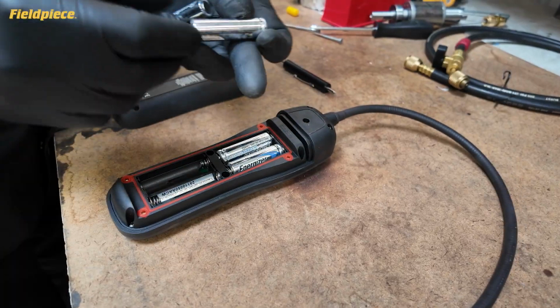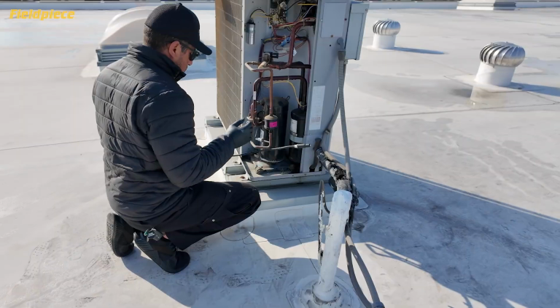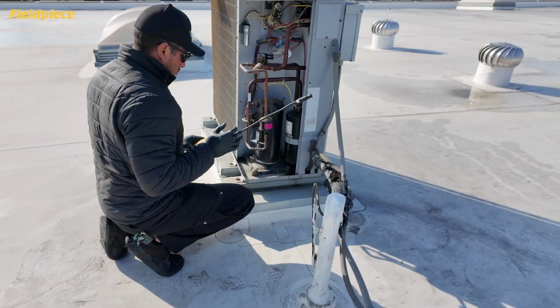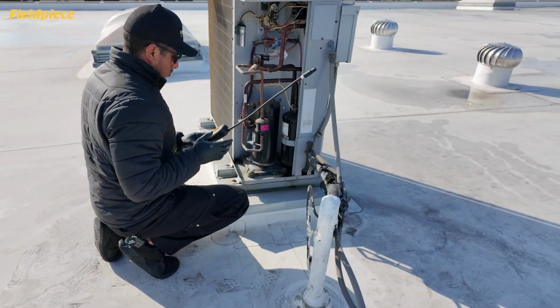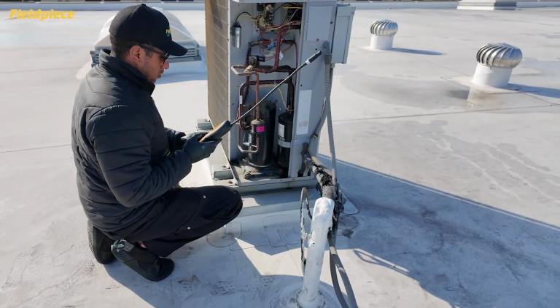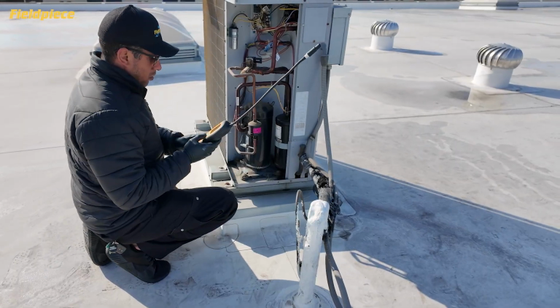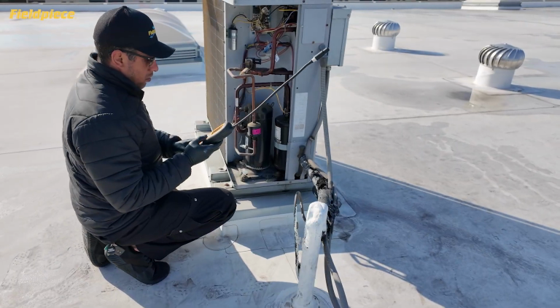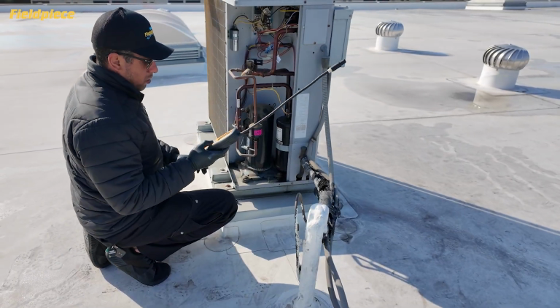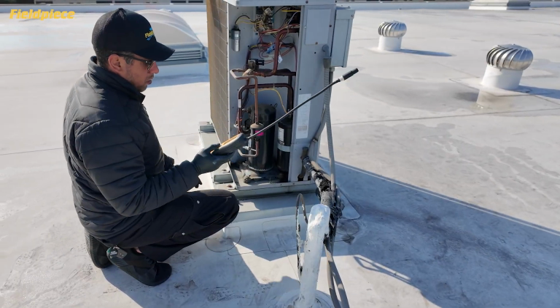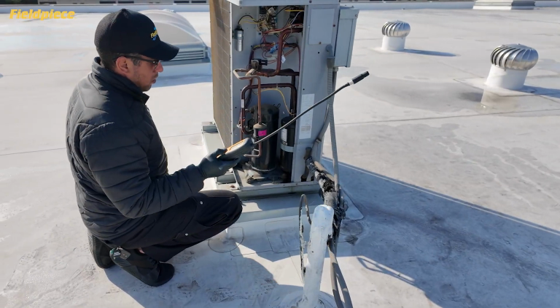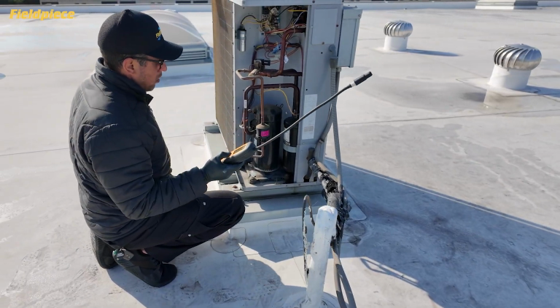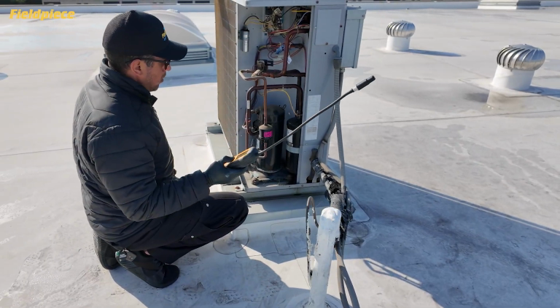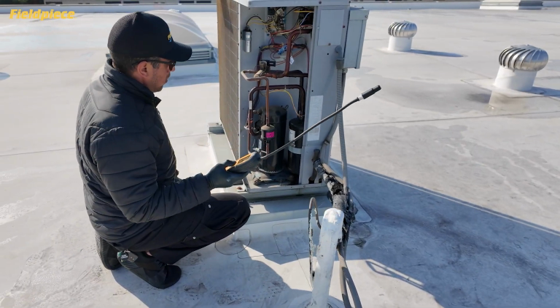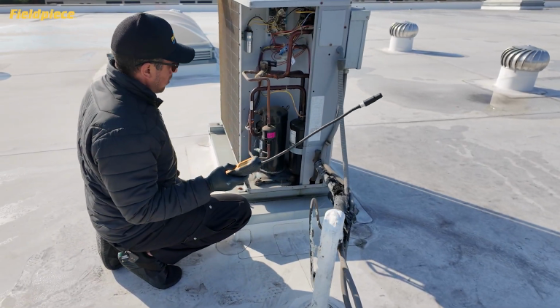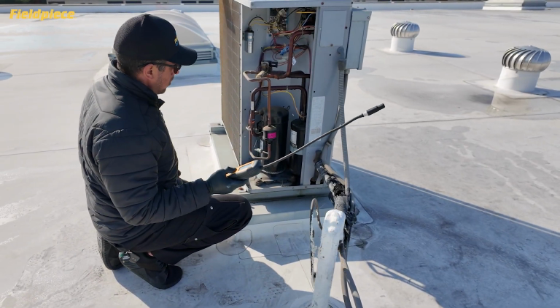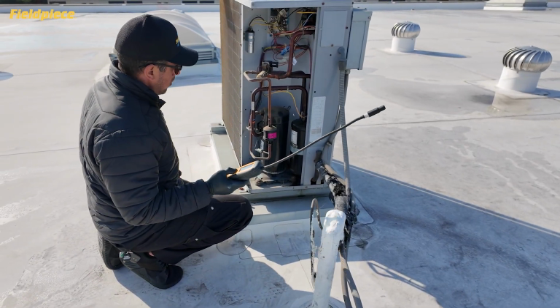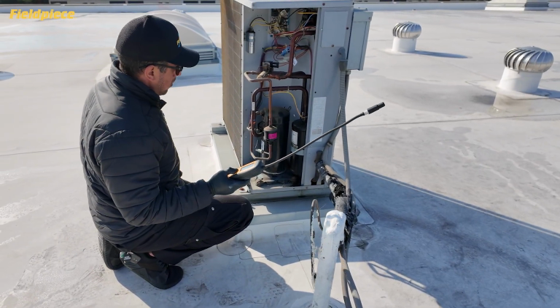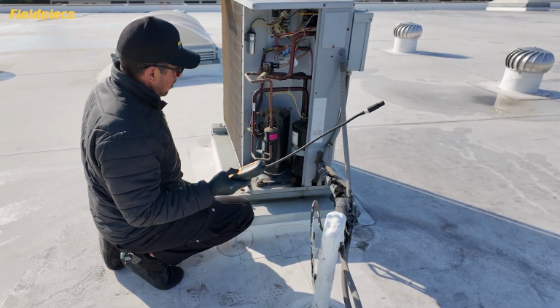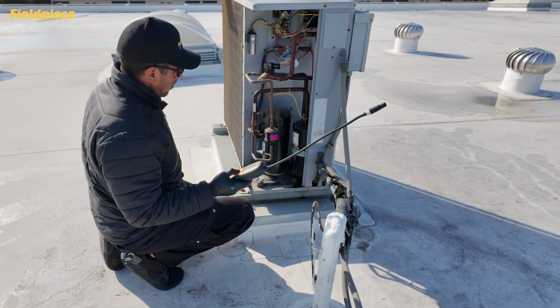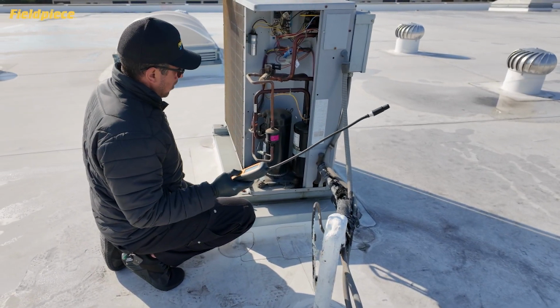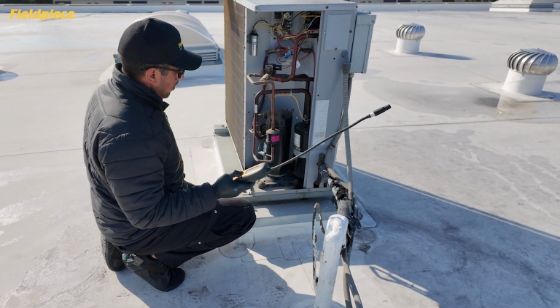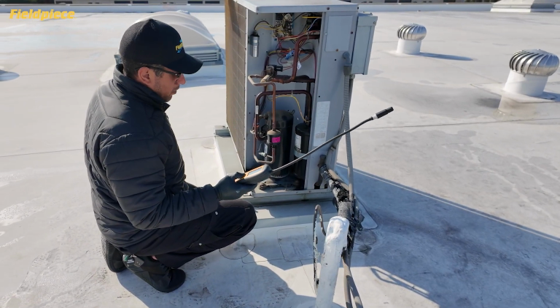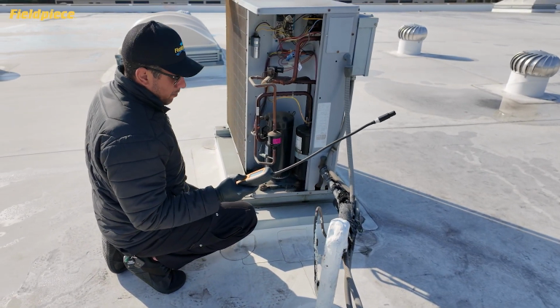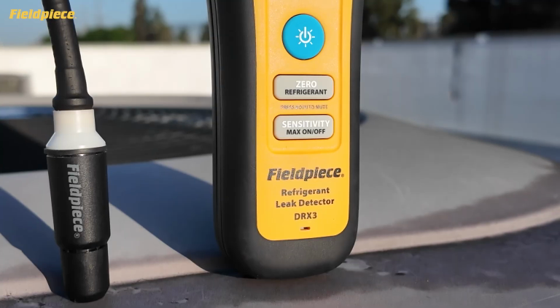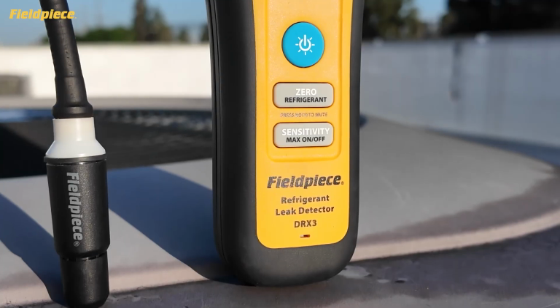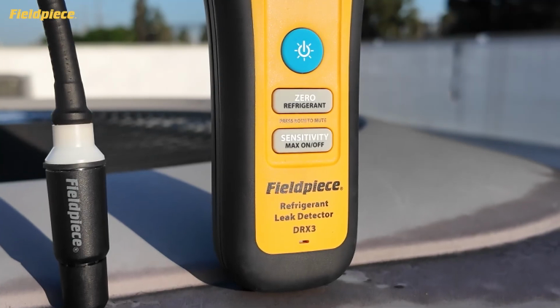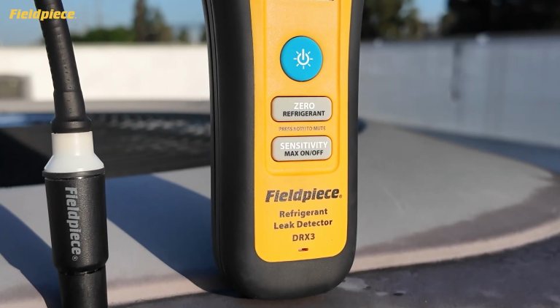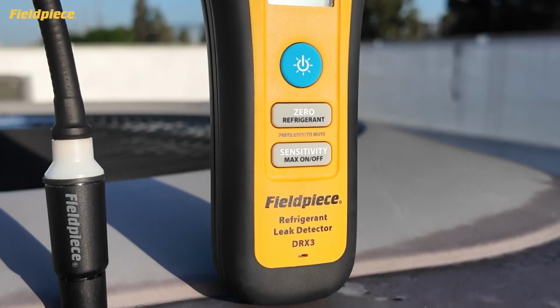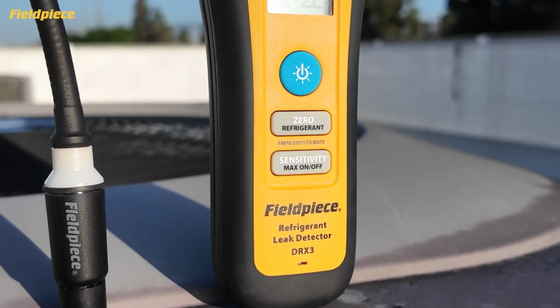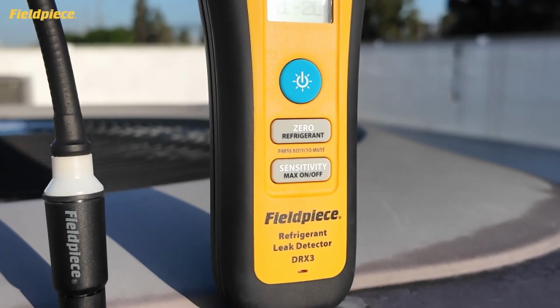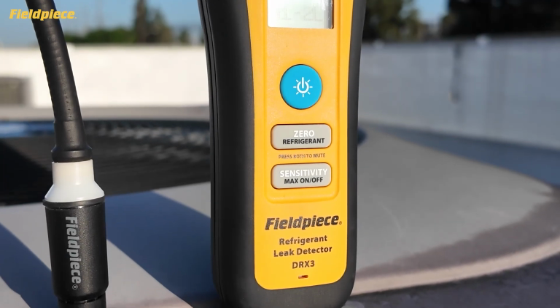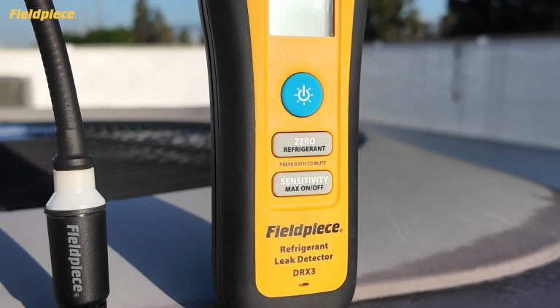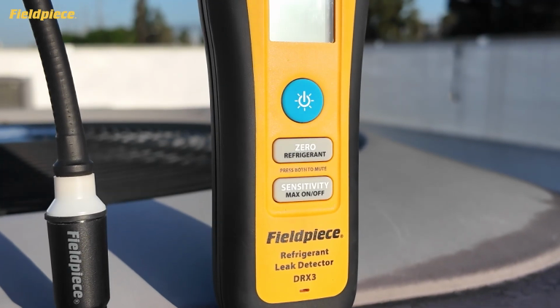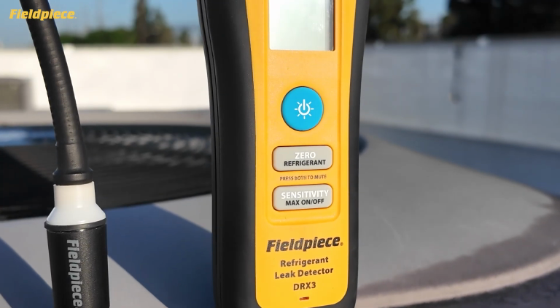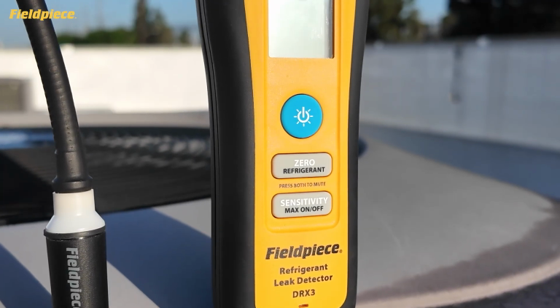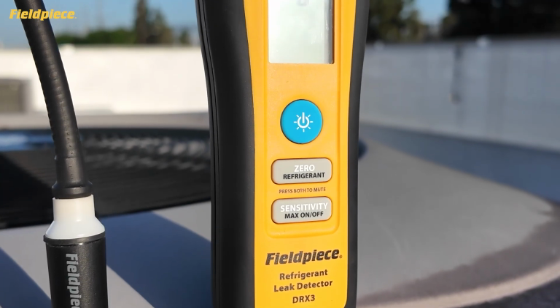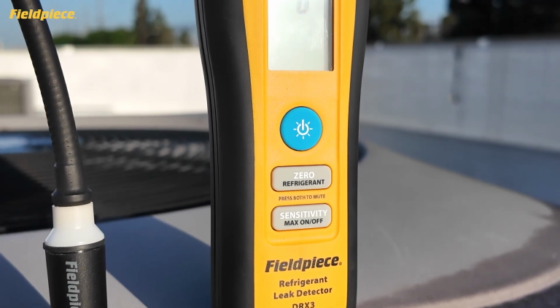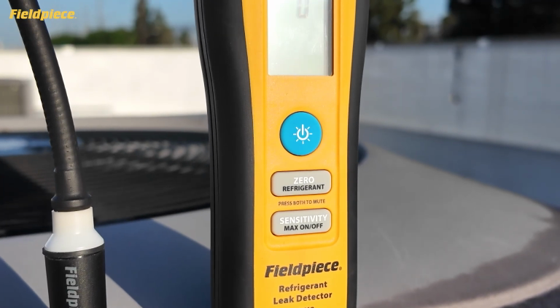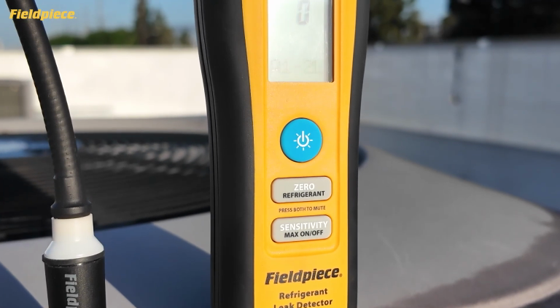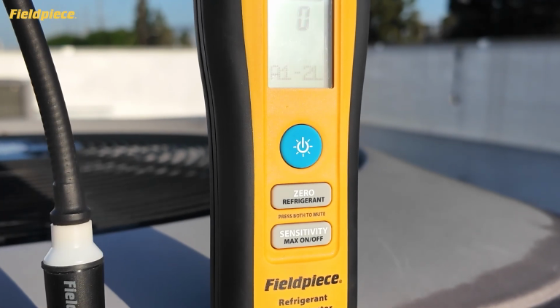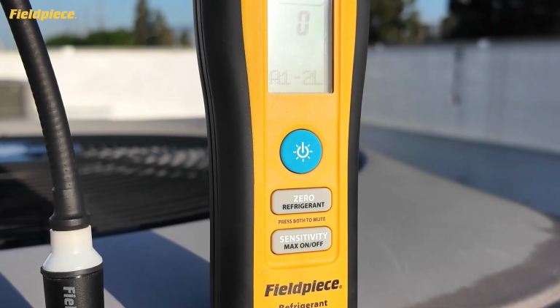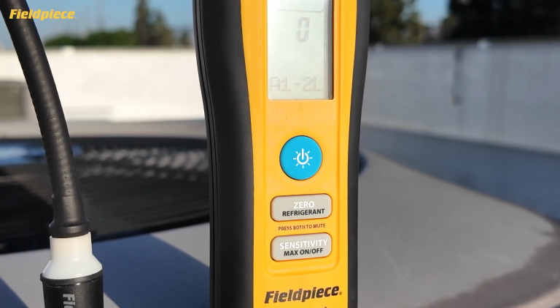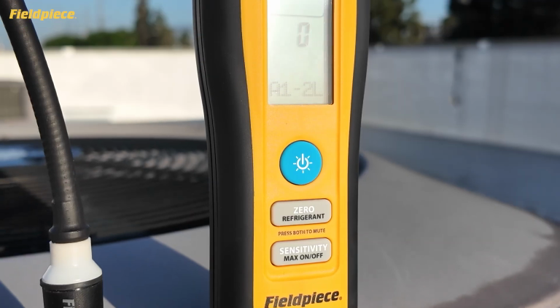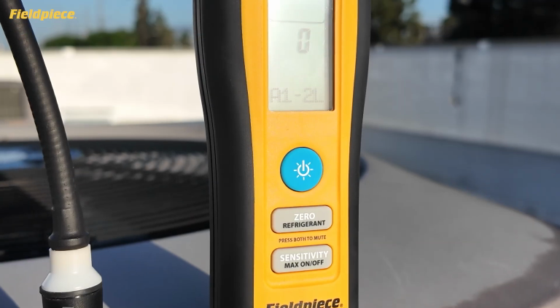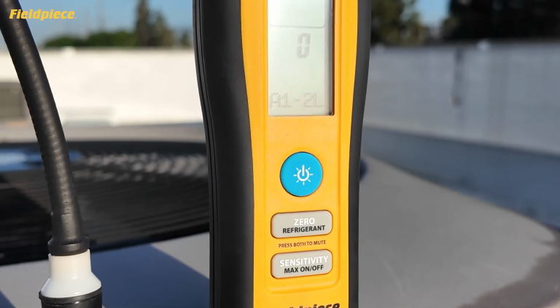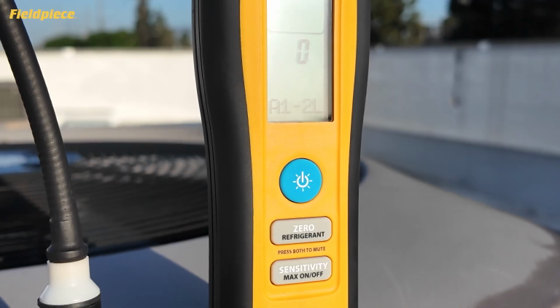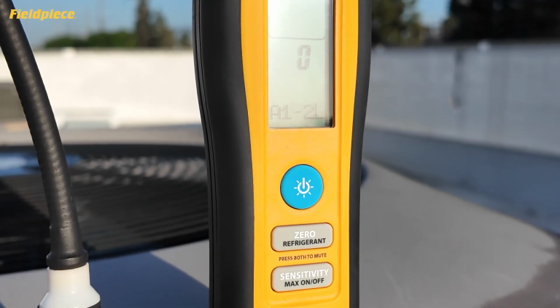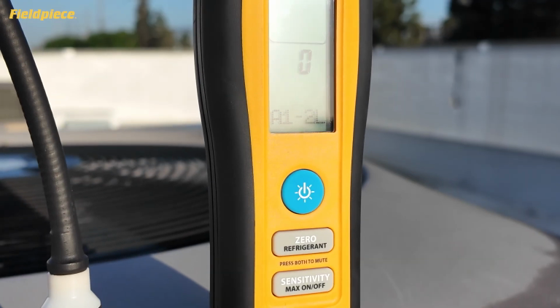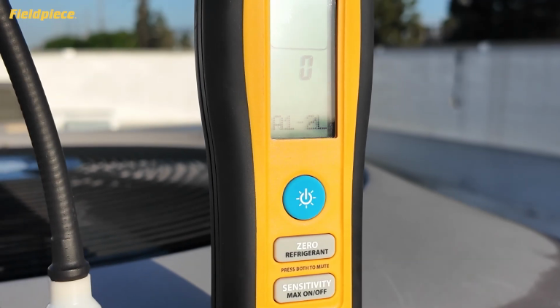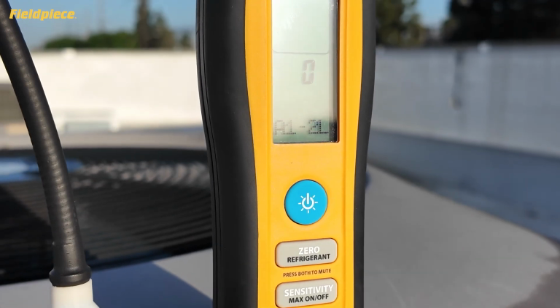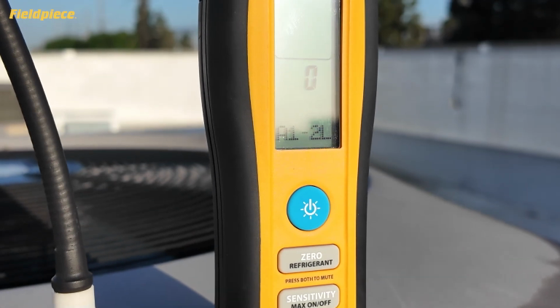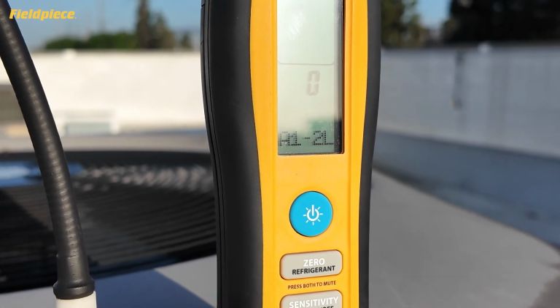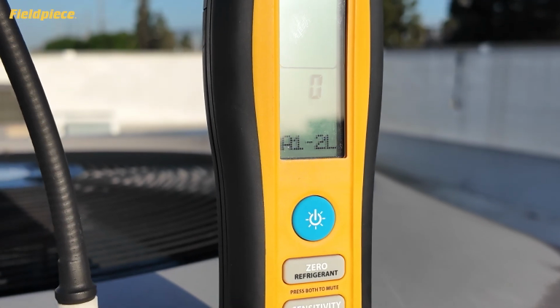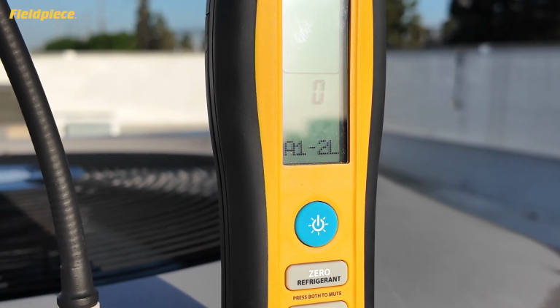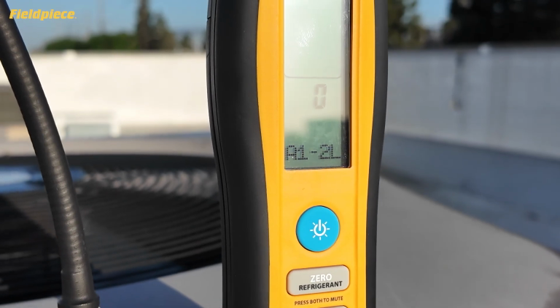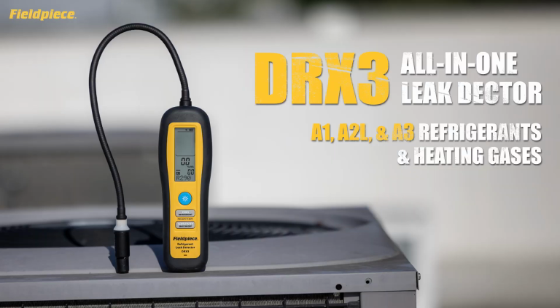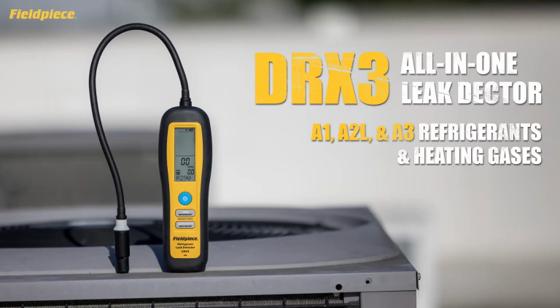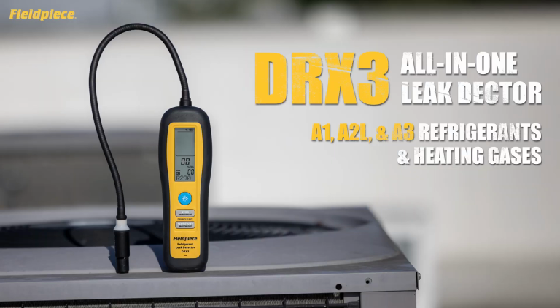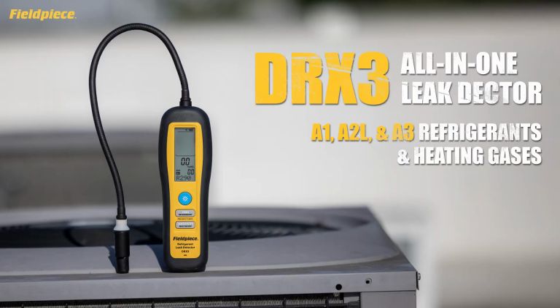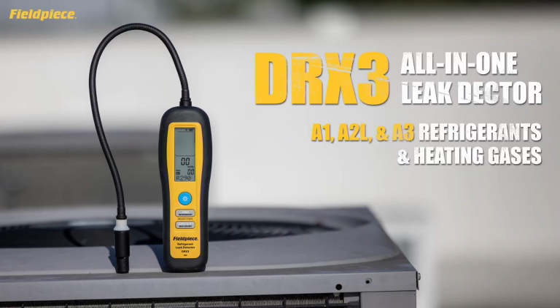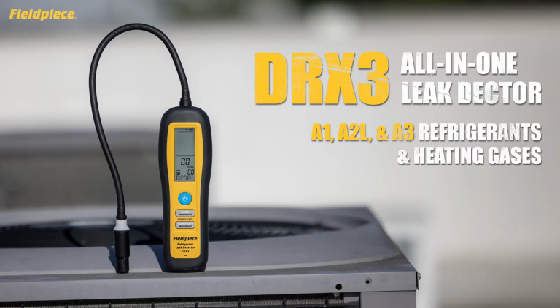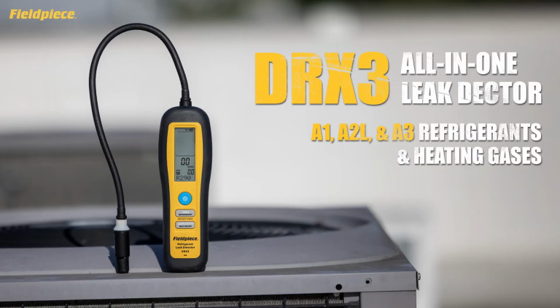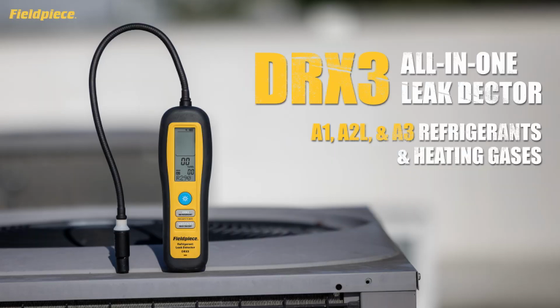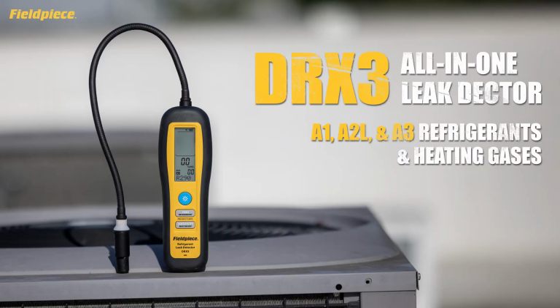Your tool bag just got lighter with the all-in-one leak detector for A1, A2L, A3 refrigerants, as well as heating gases.